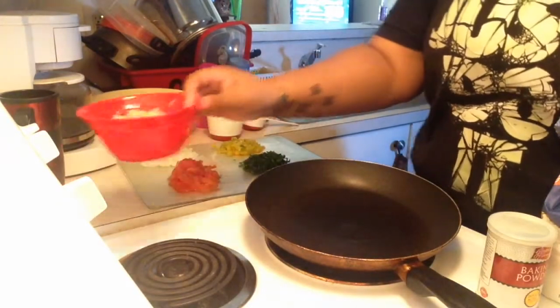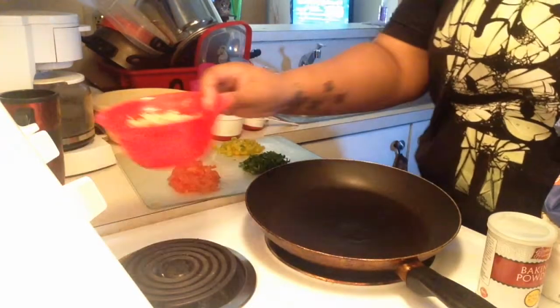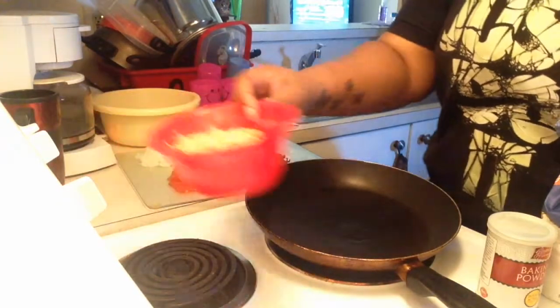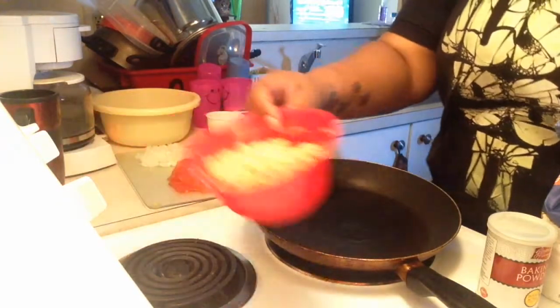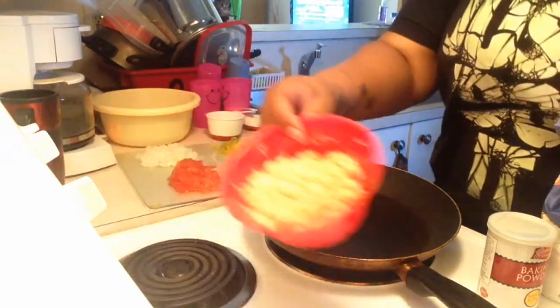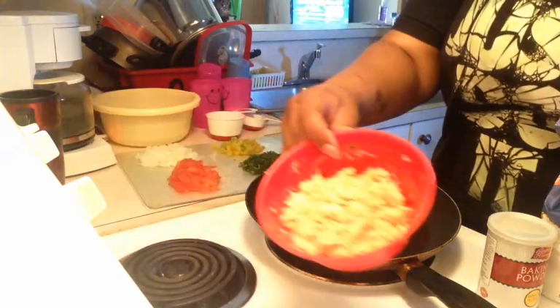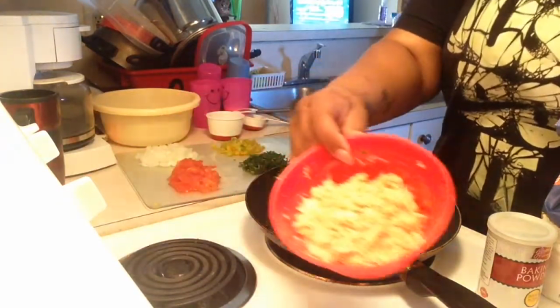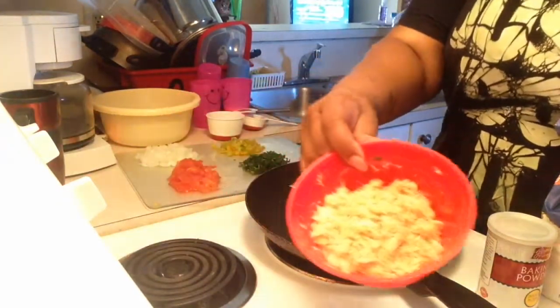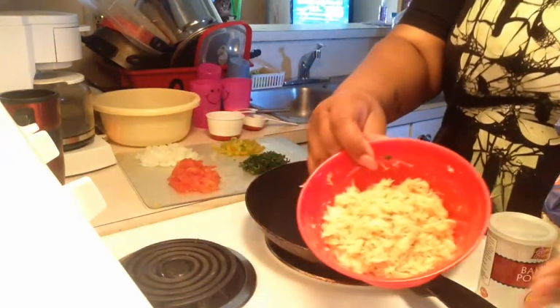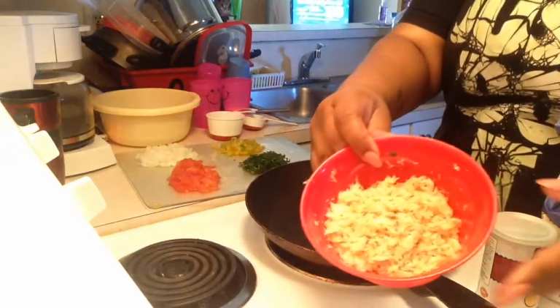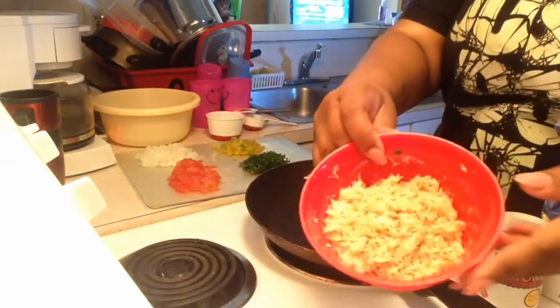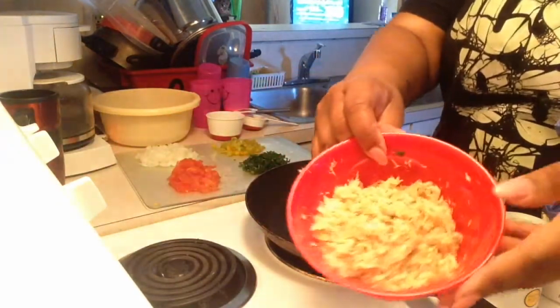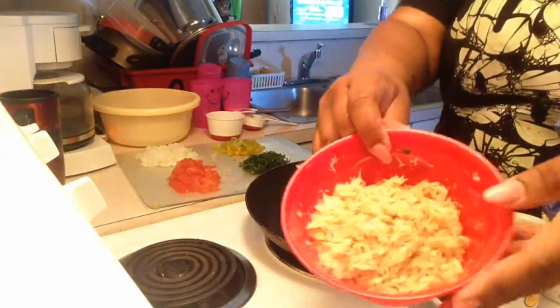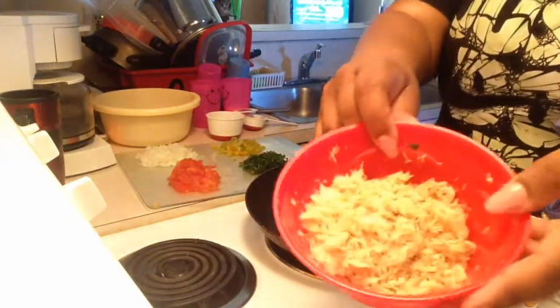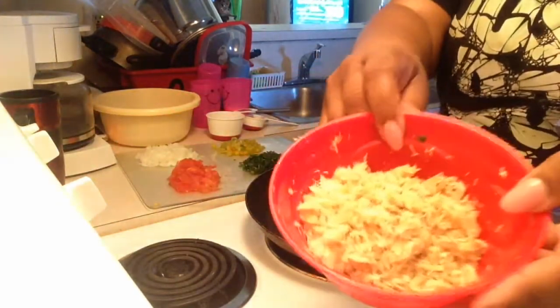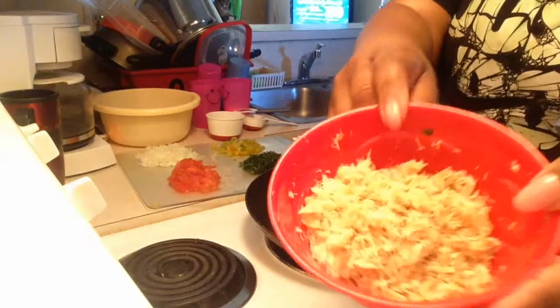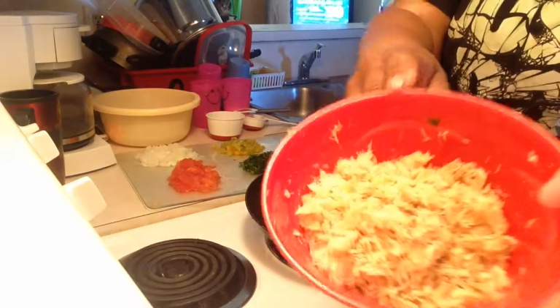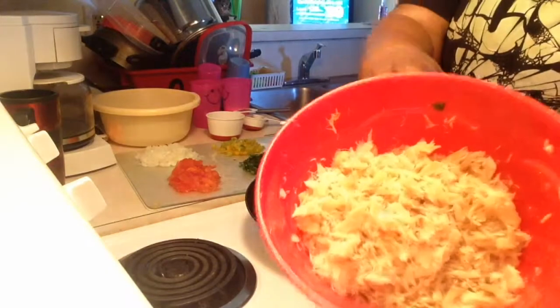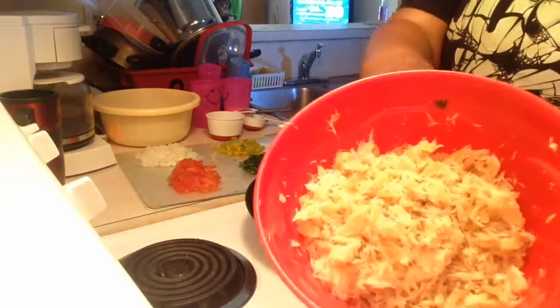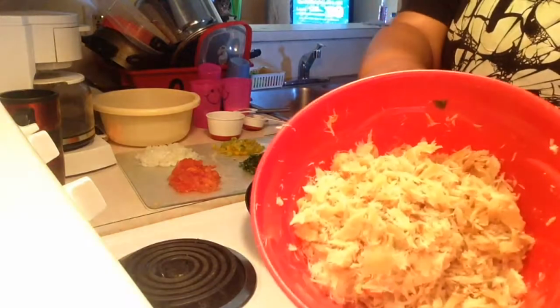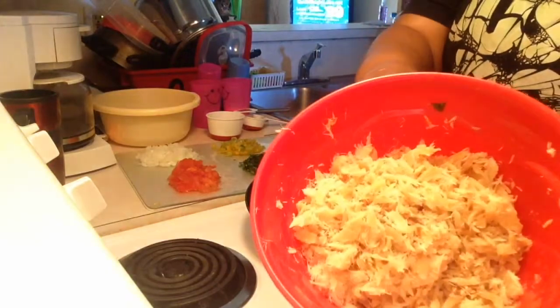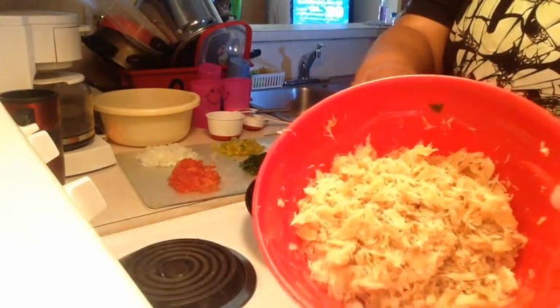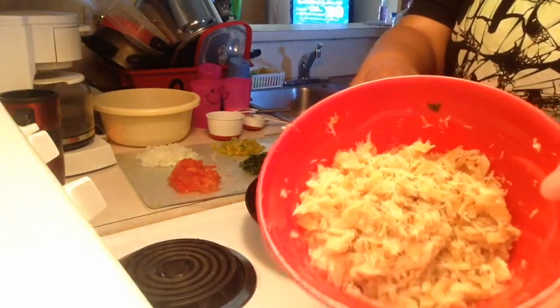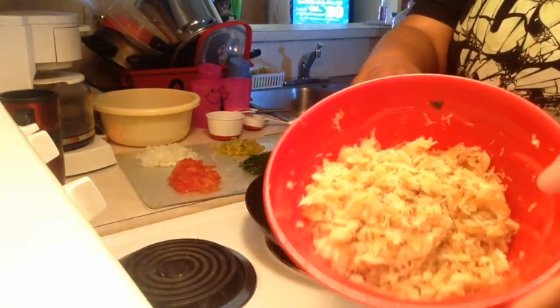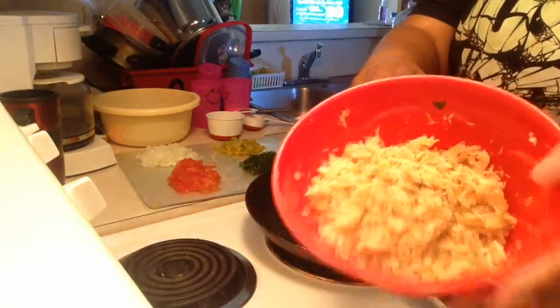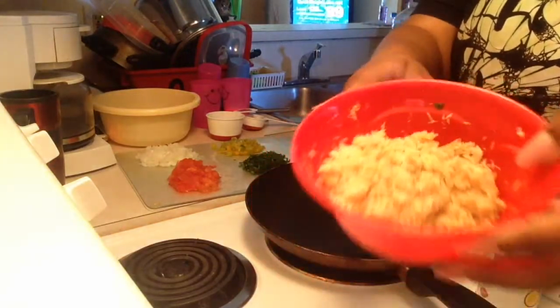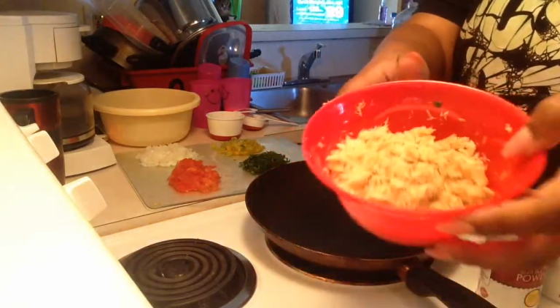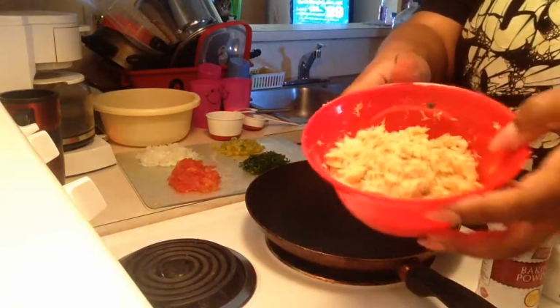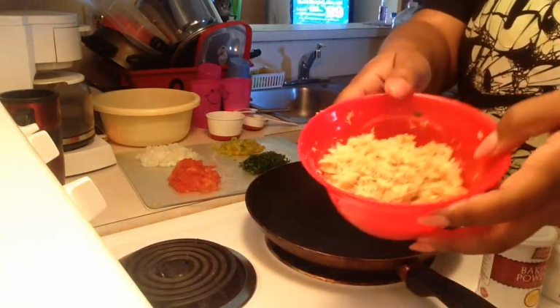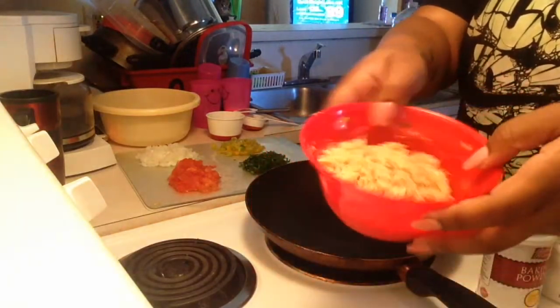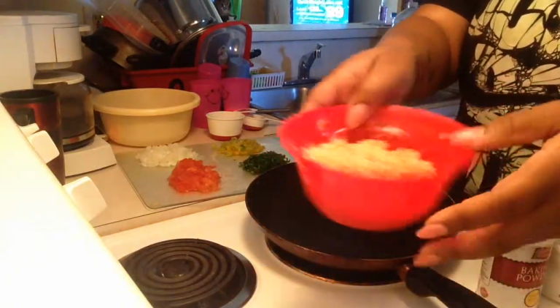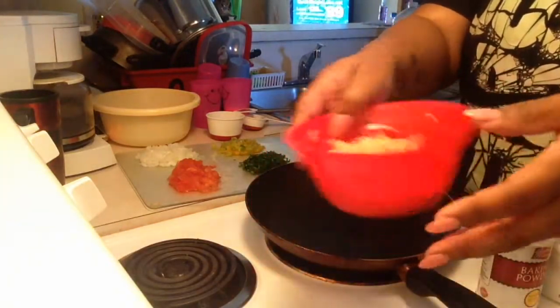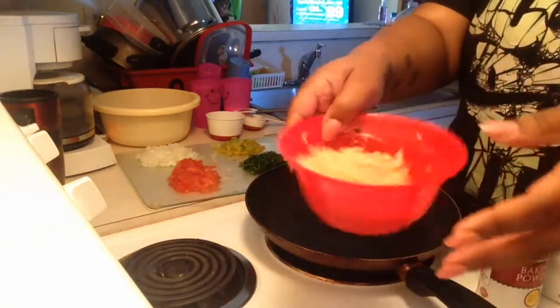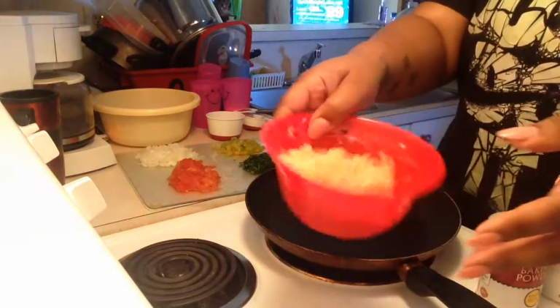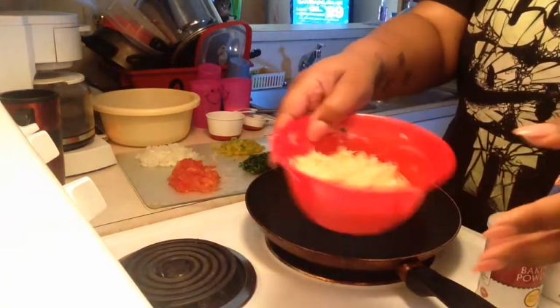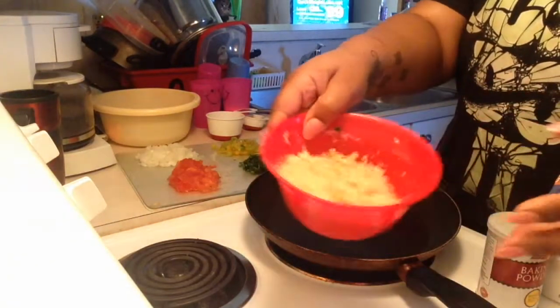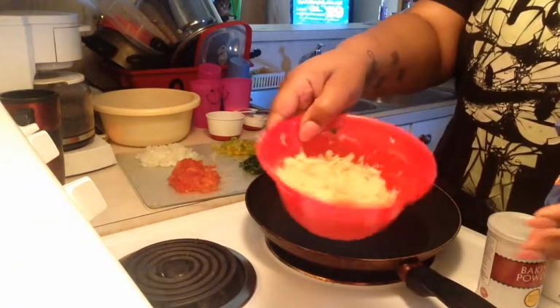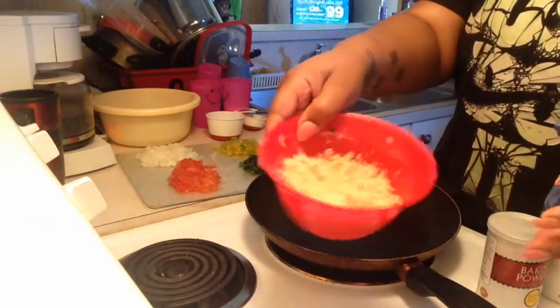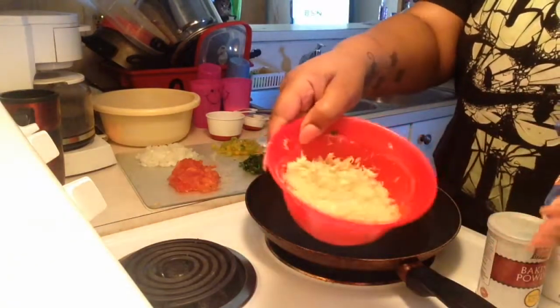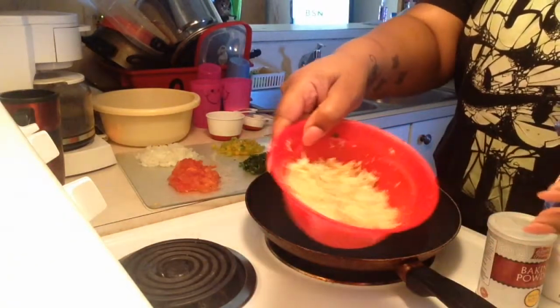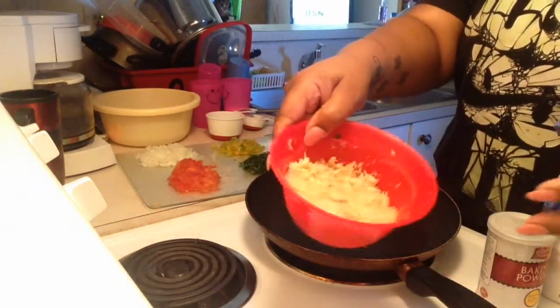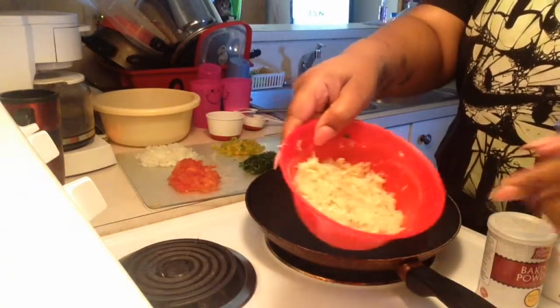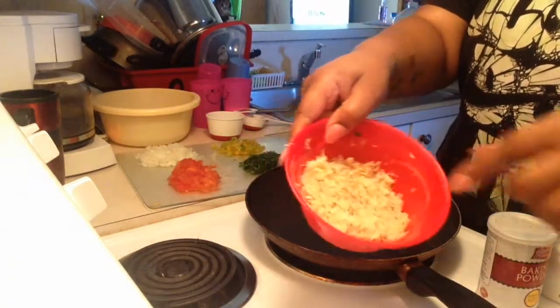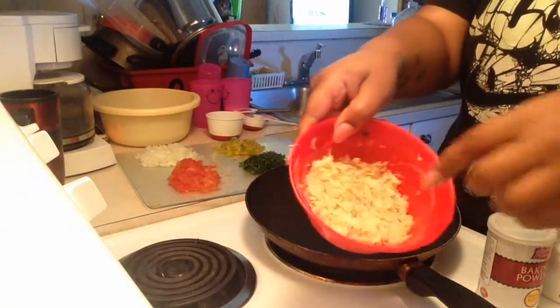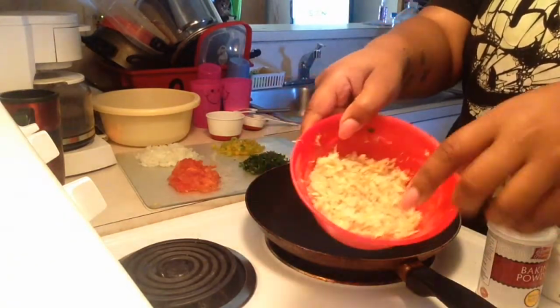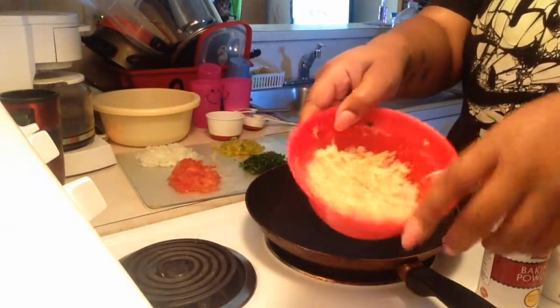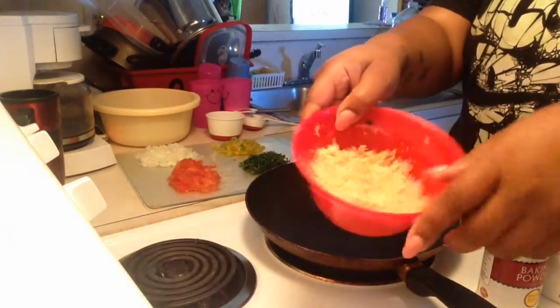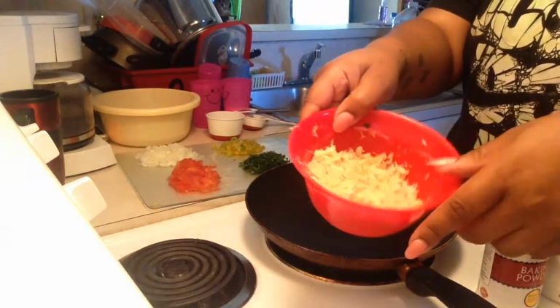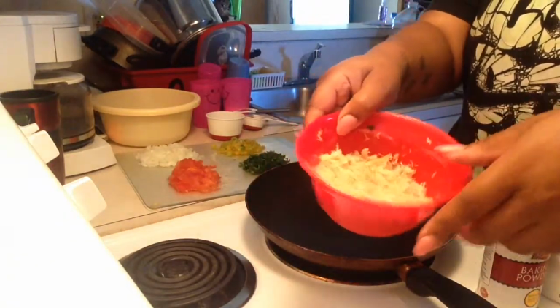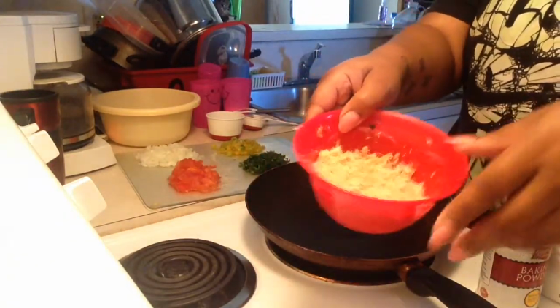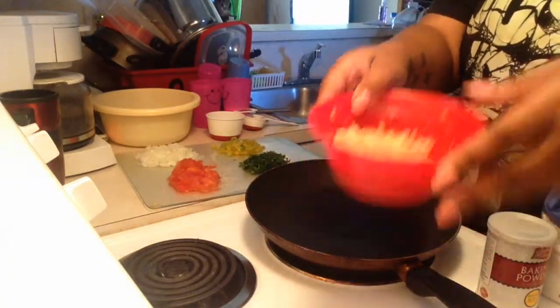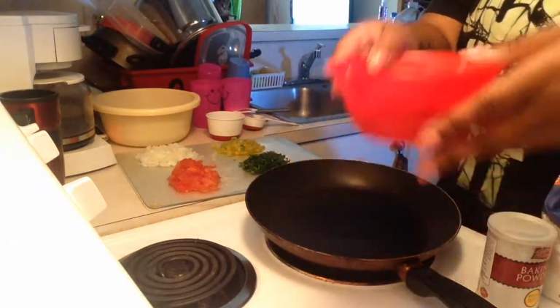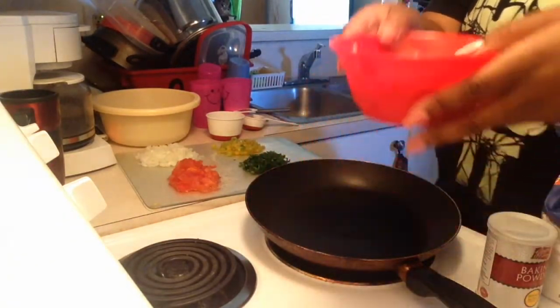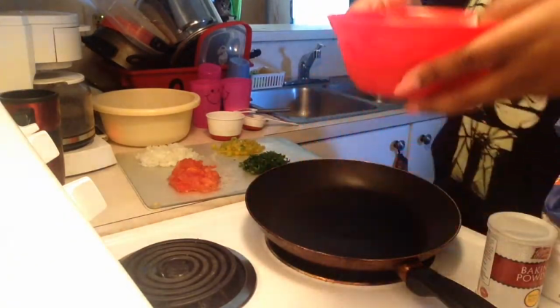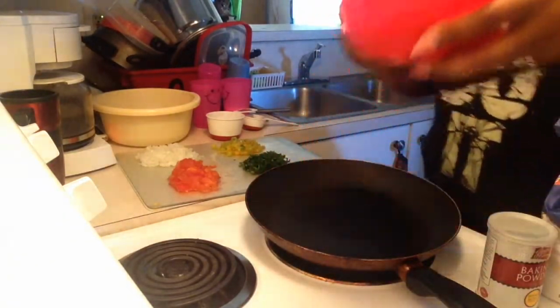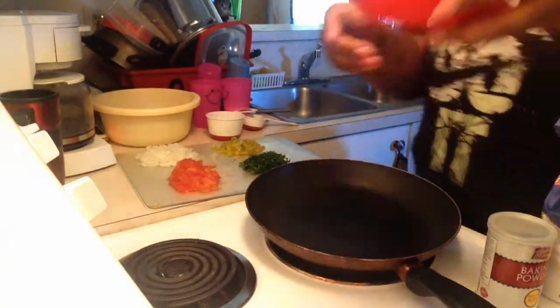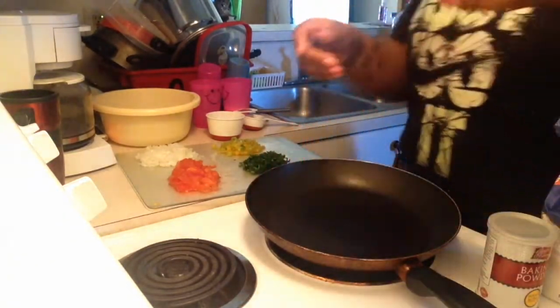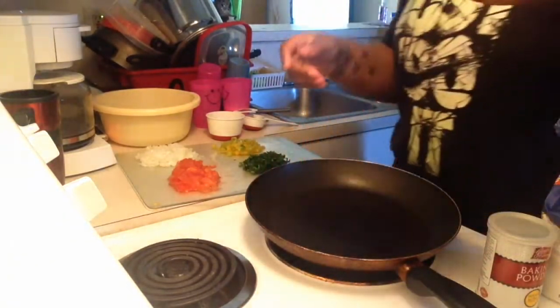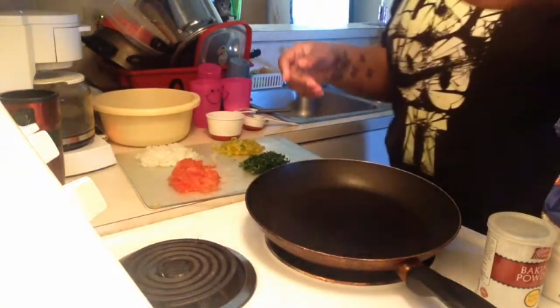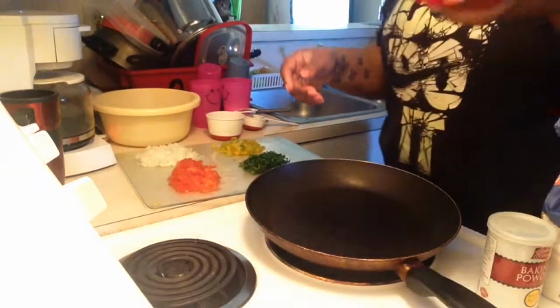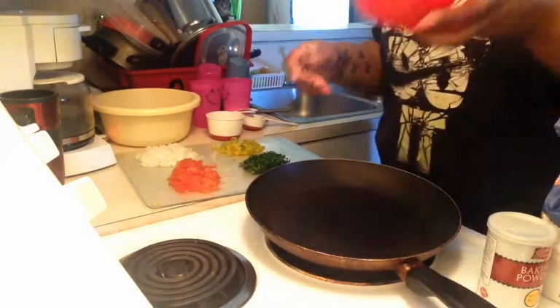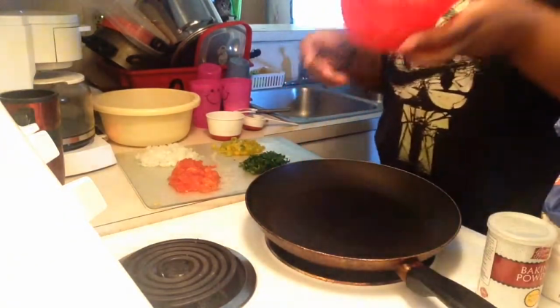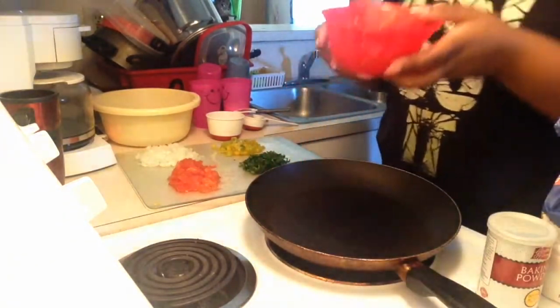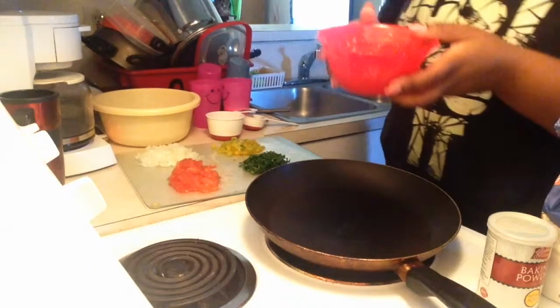There goes the codfish that I have flaked with a fork. Flake it all — you can use your fingers or a fork, it doesn't matter. I used half the package.